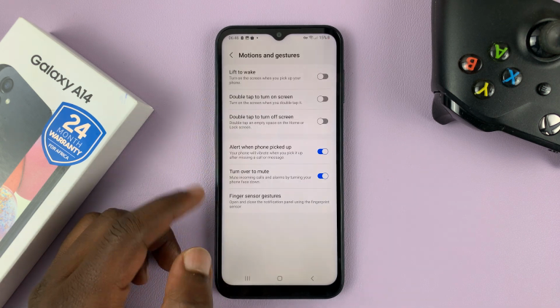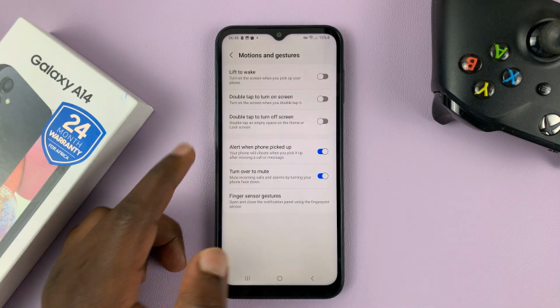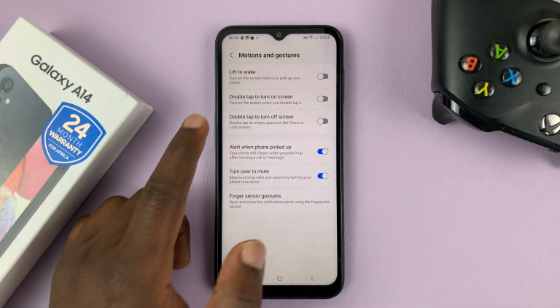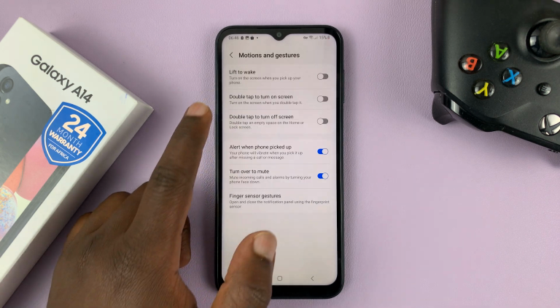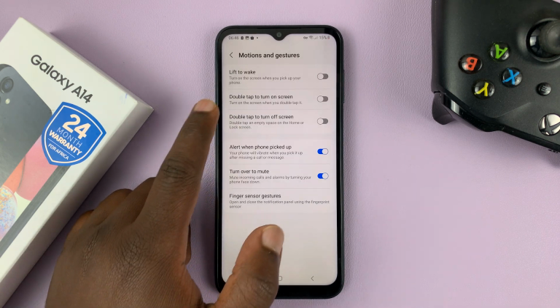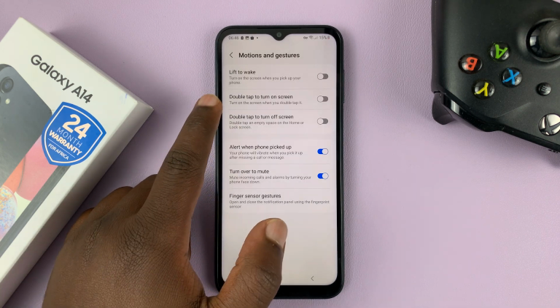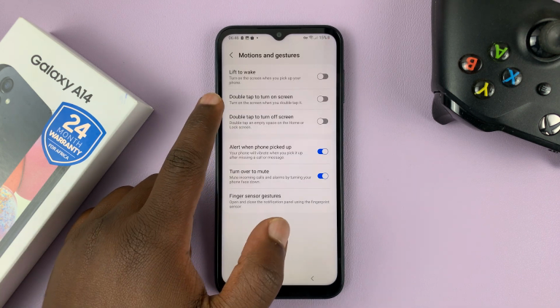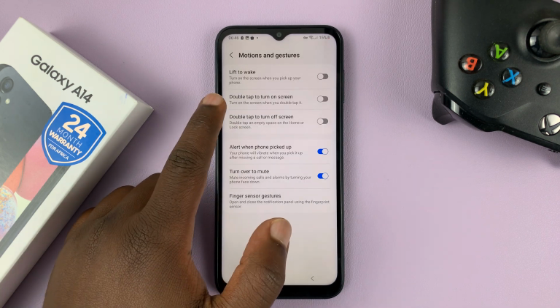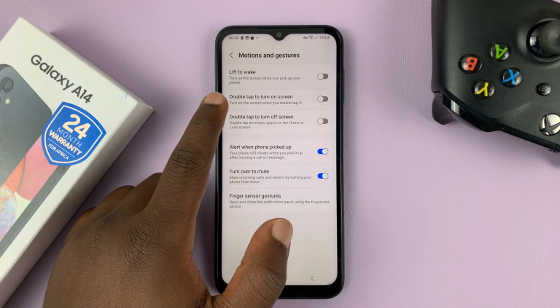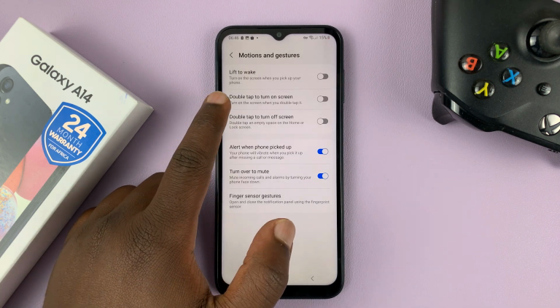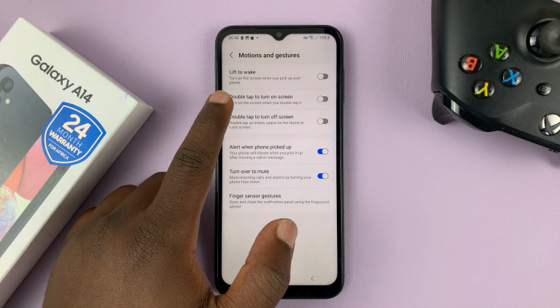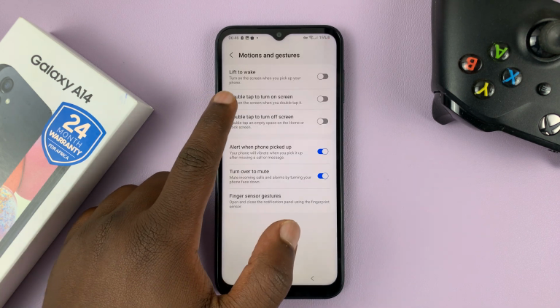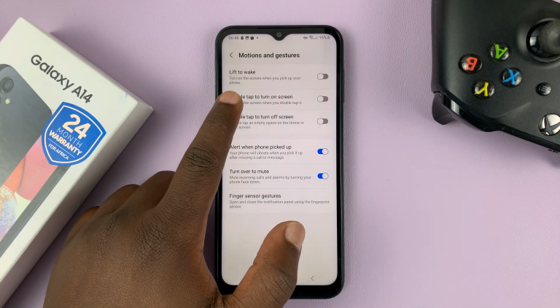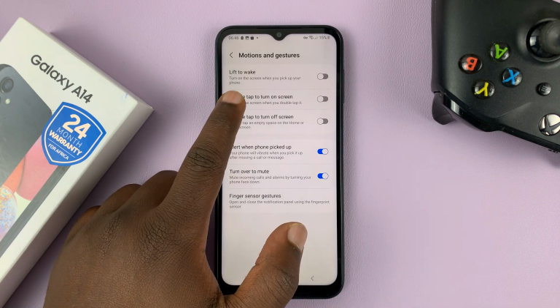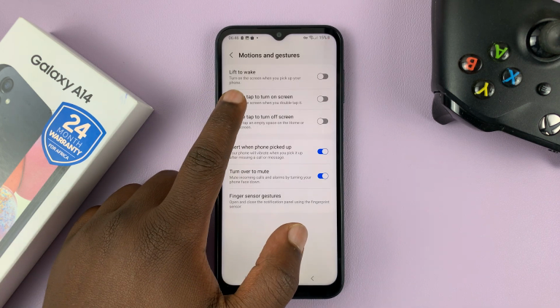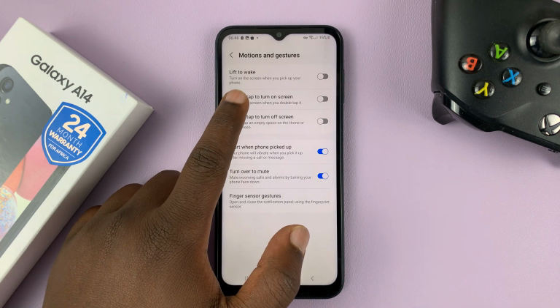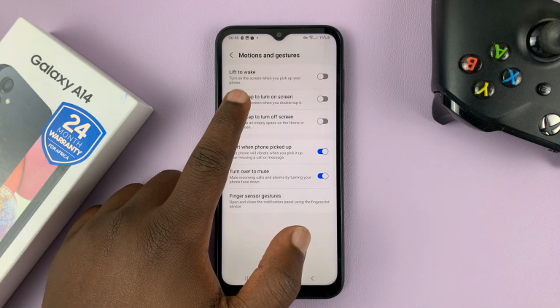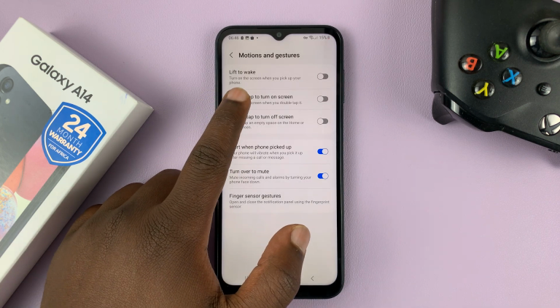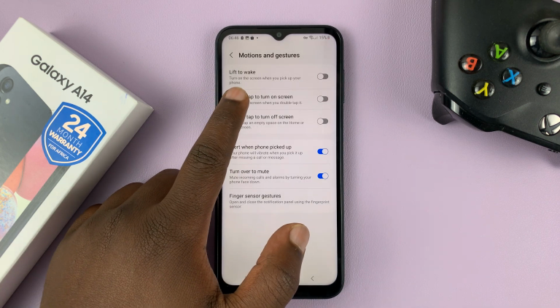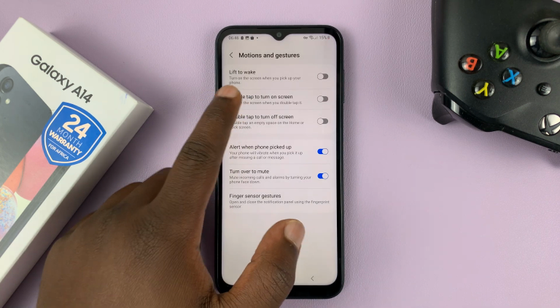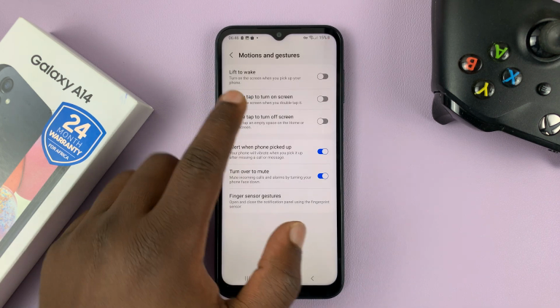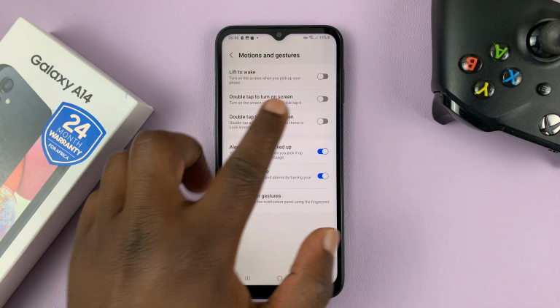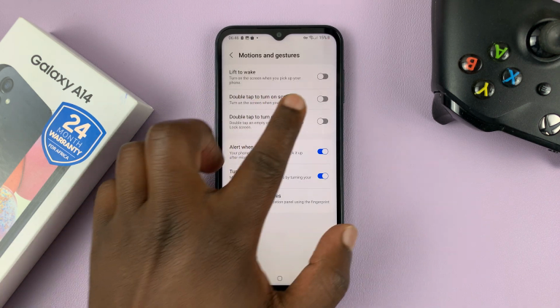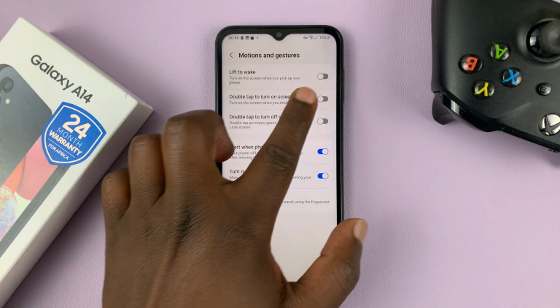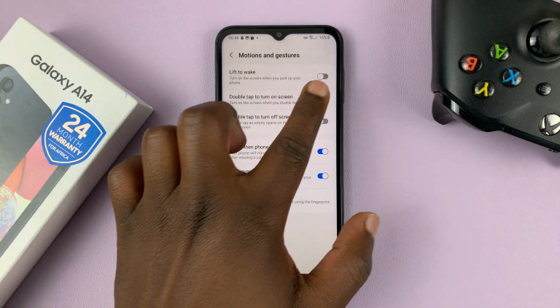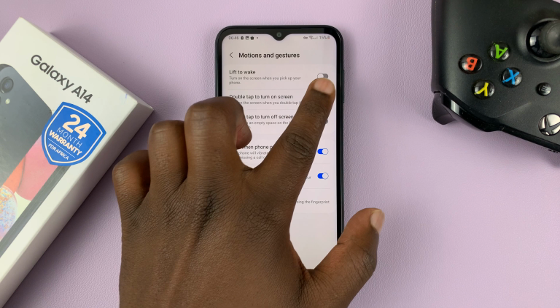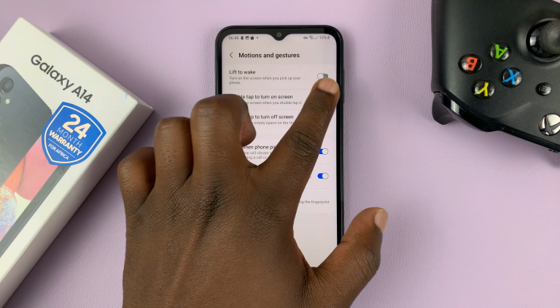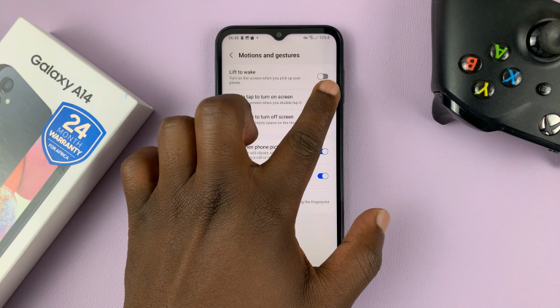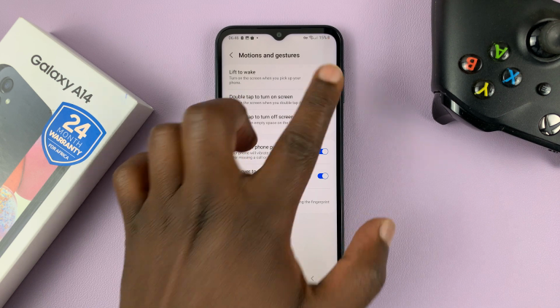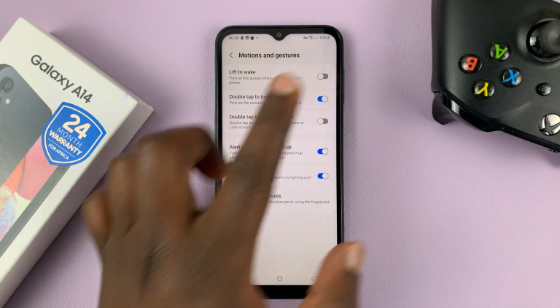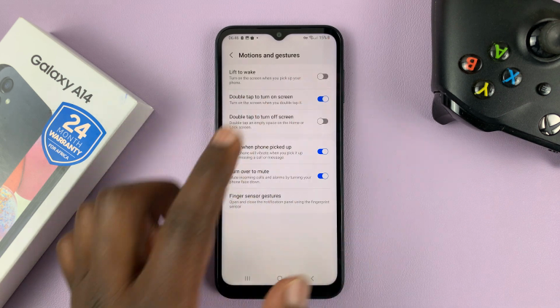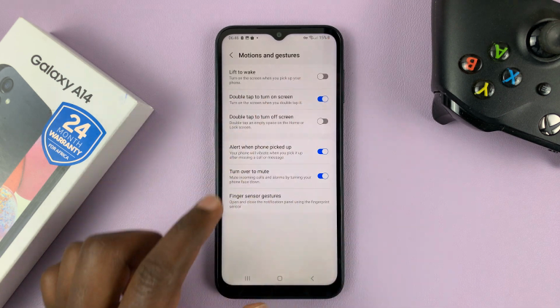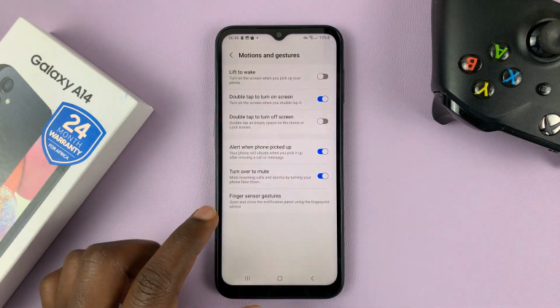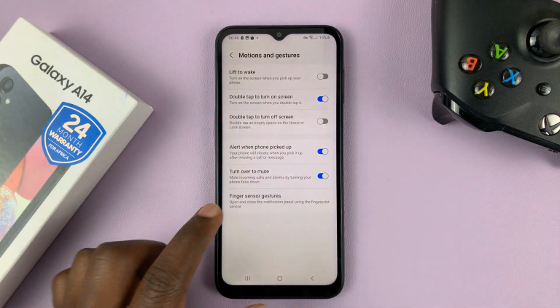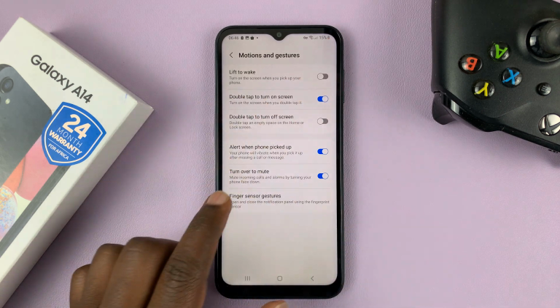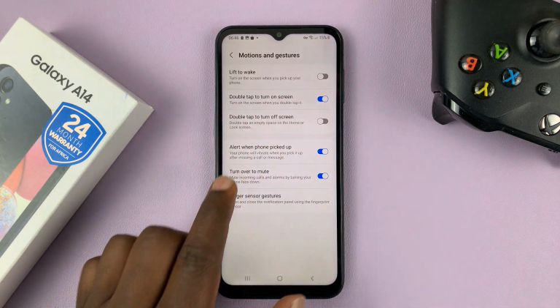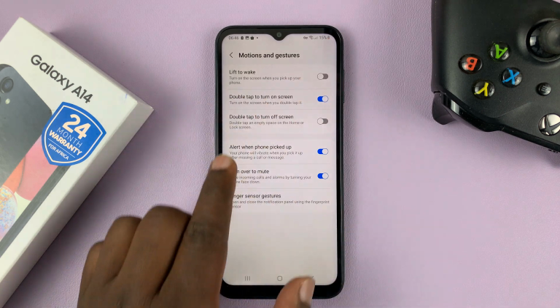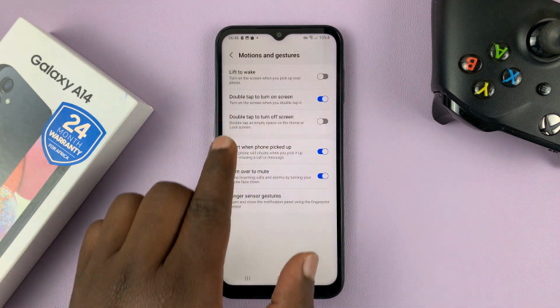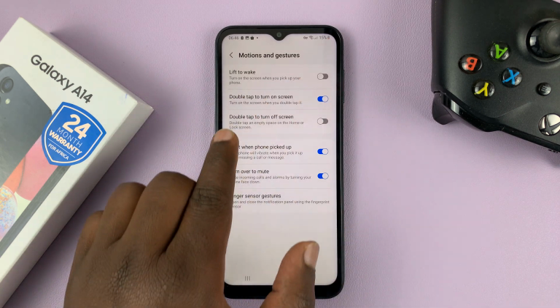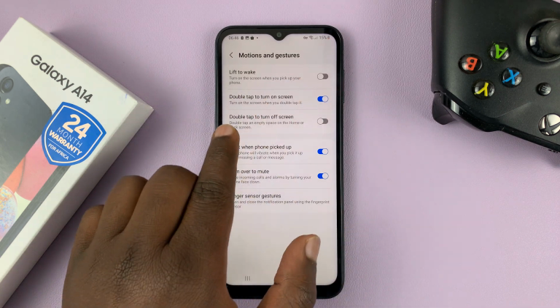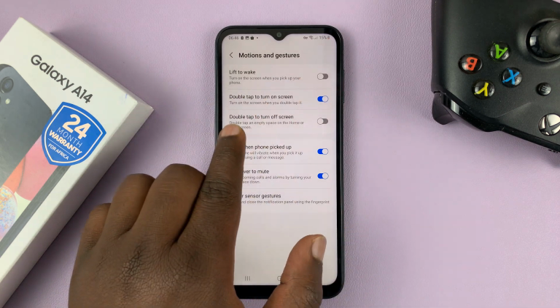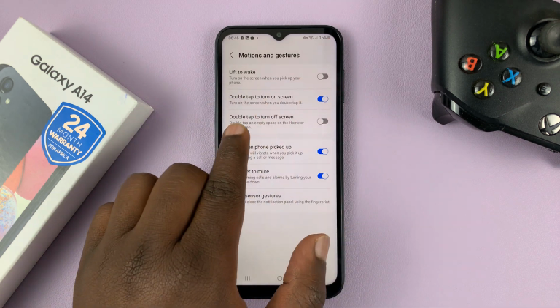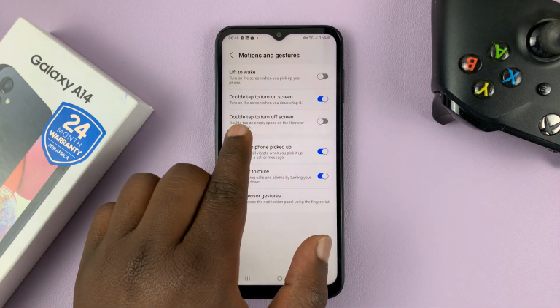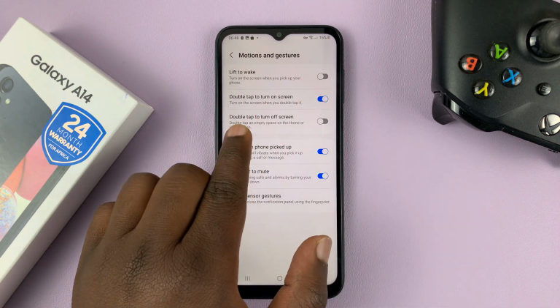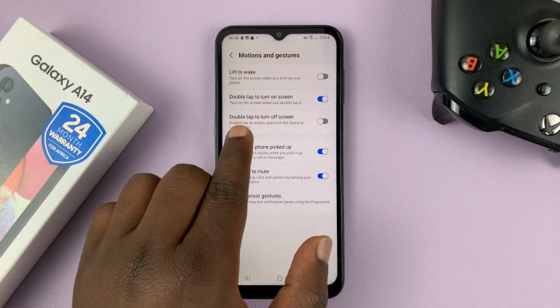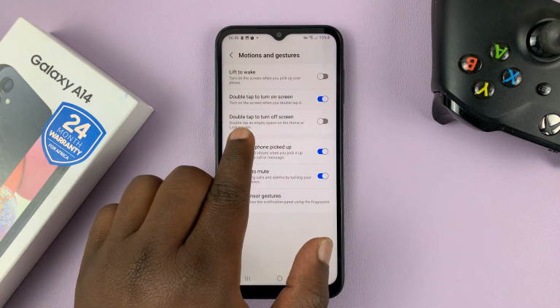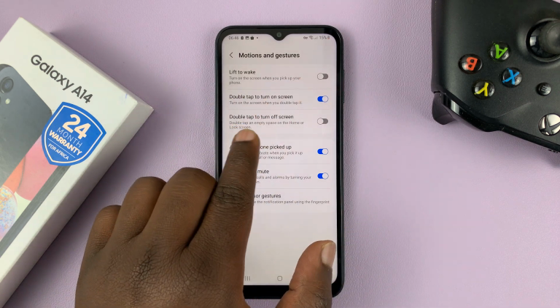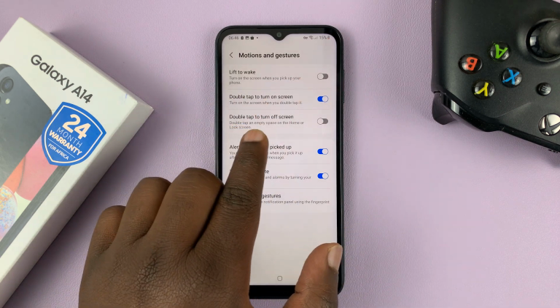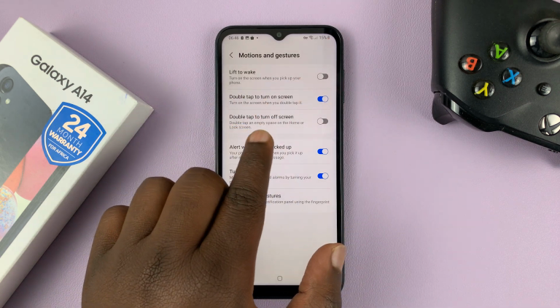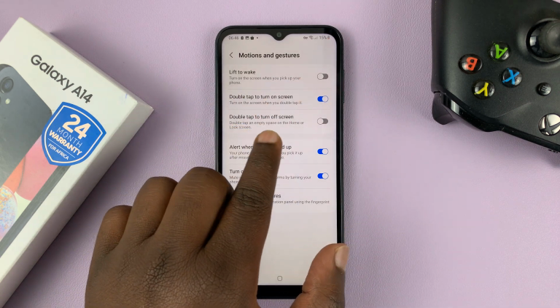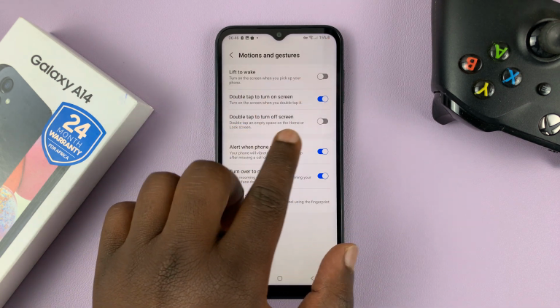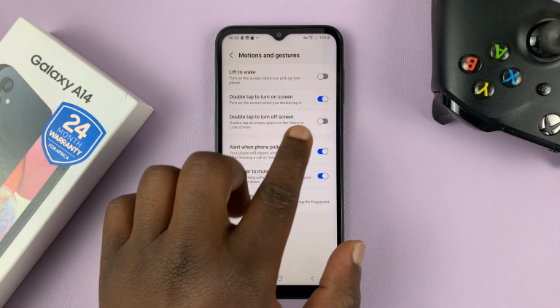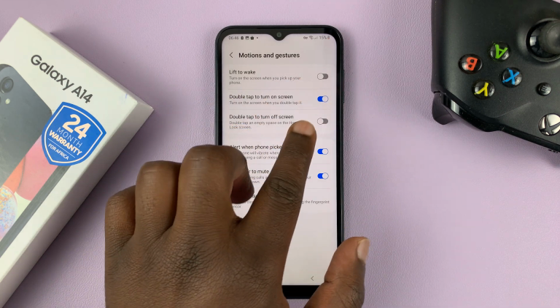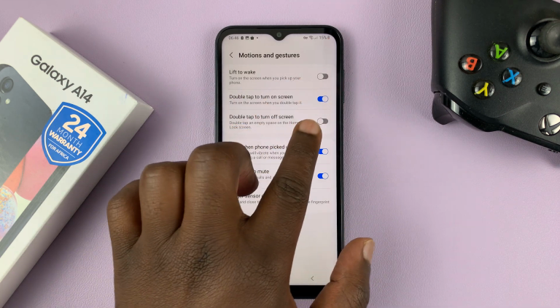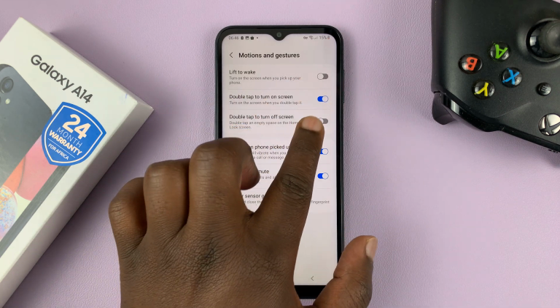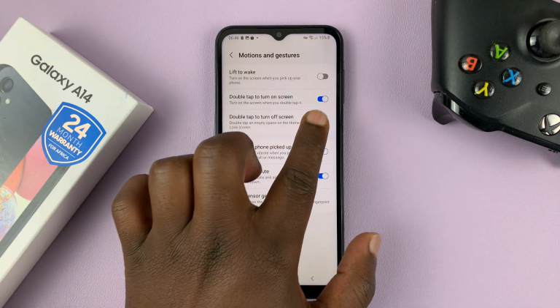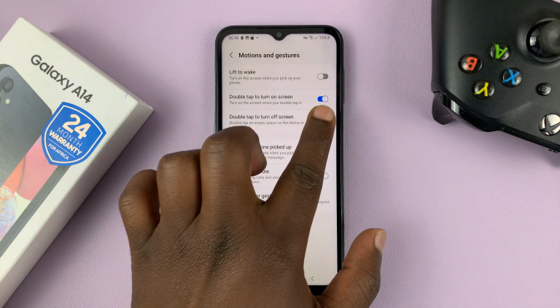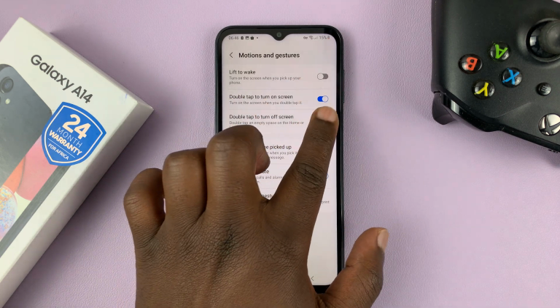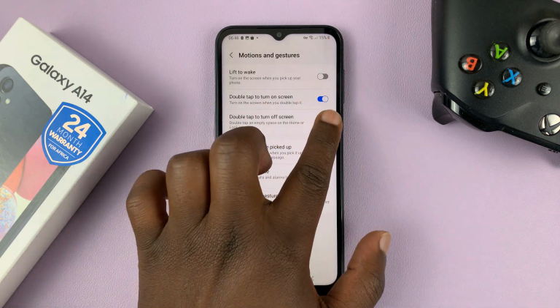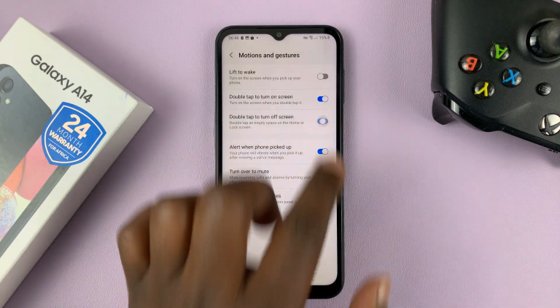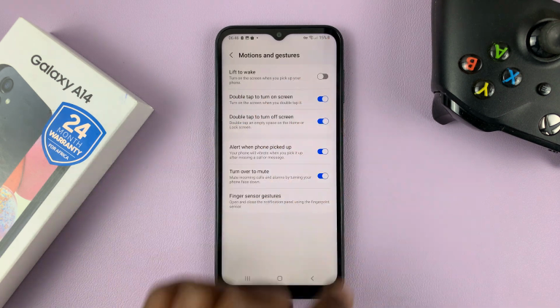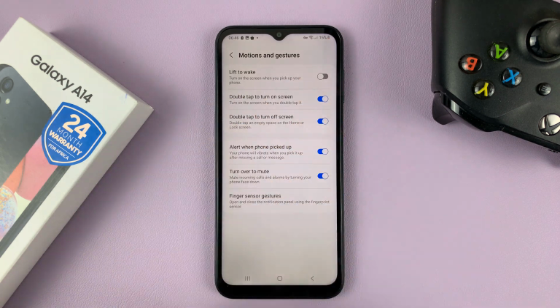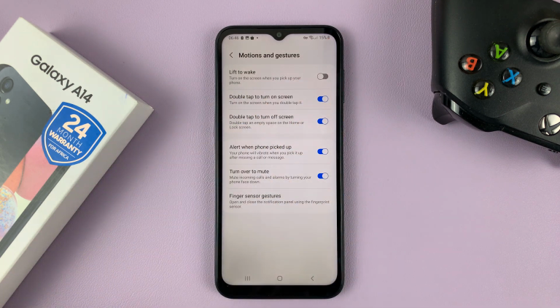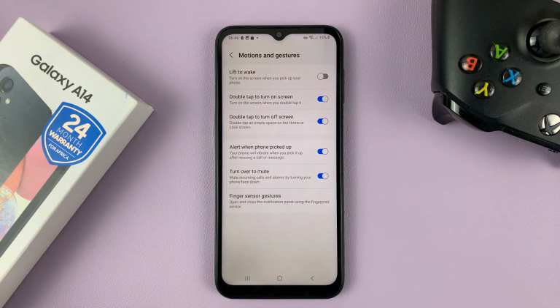And then you should see Double Tap to Turn On Screen. Enable that. And also Double Tap to Turn Off Screen.